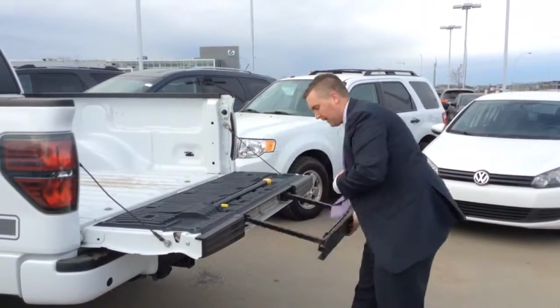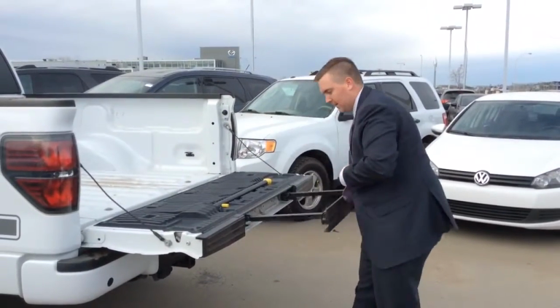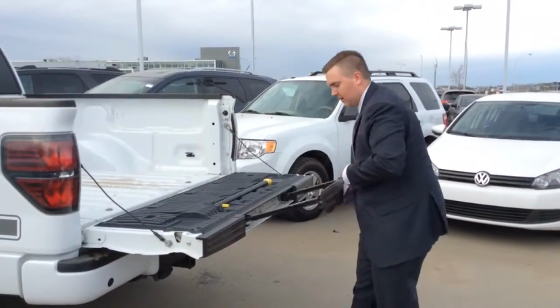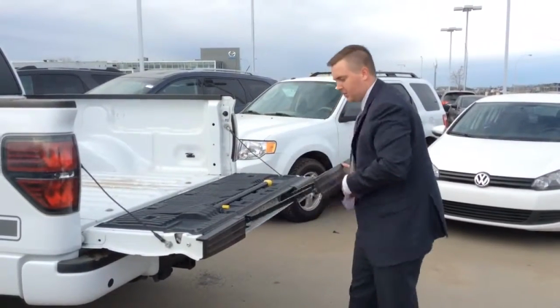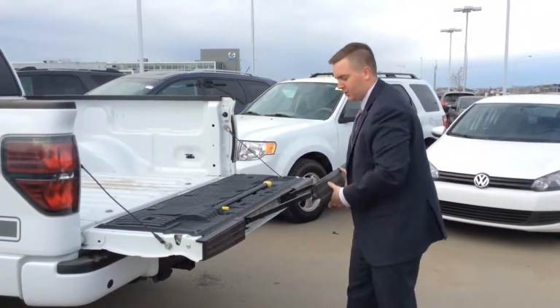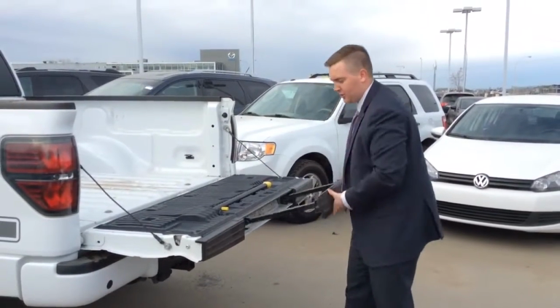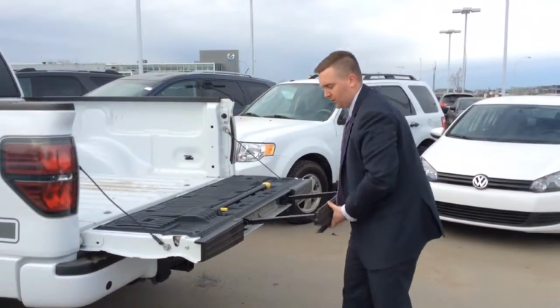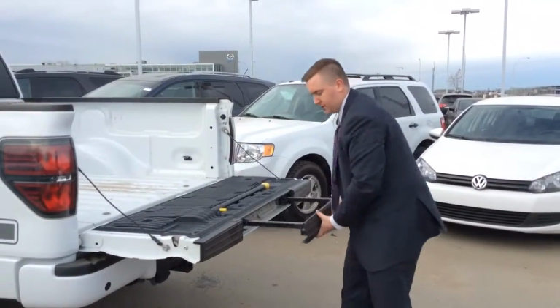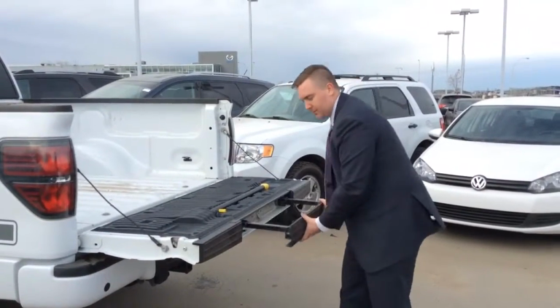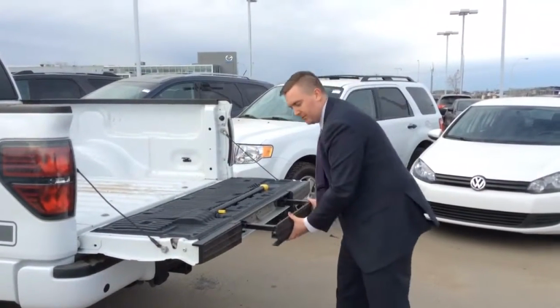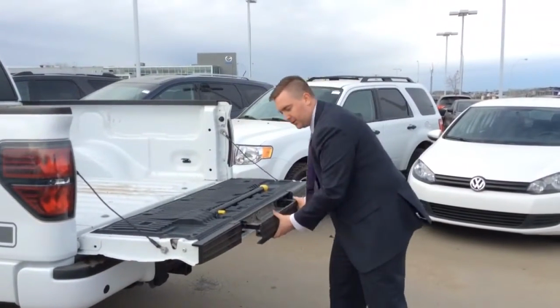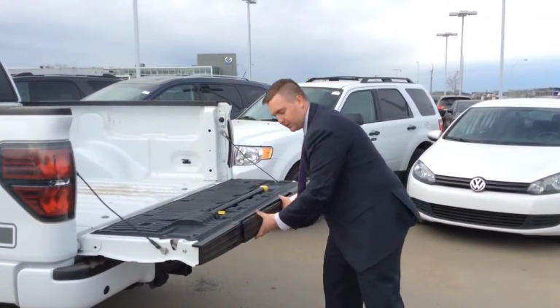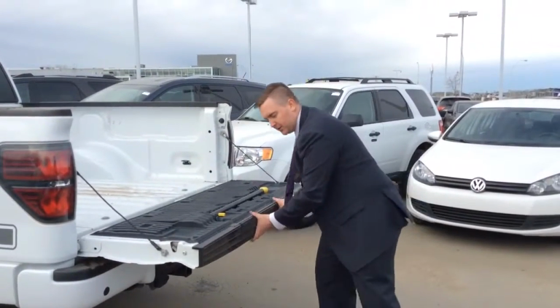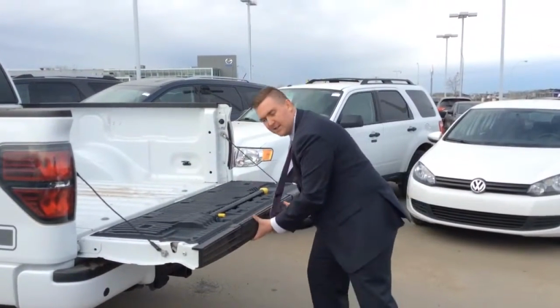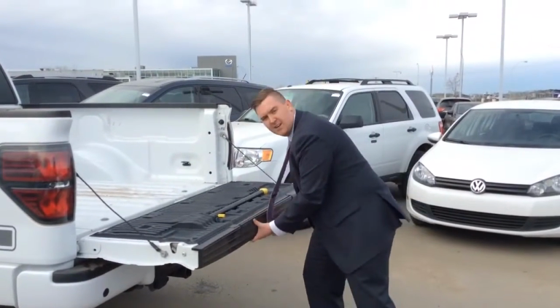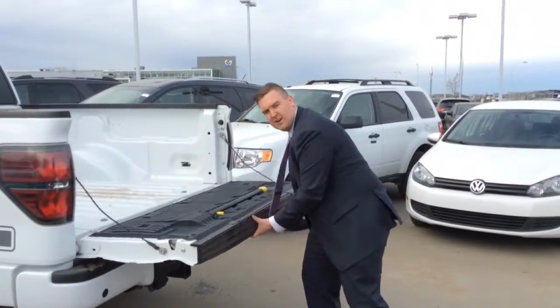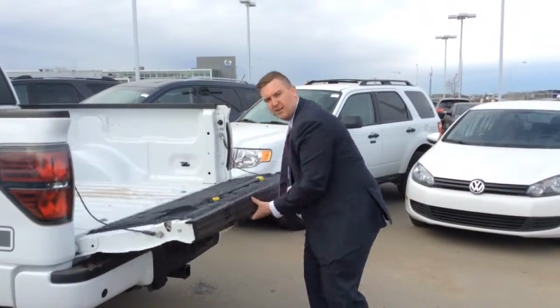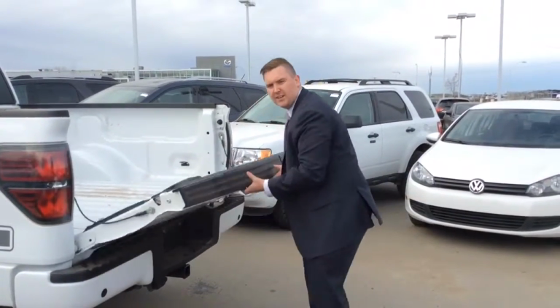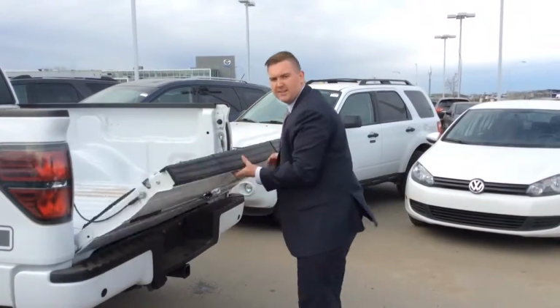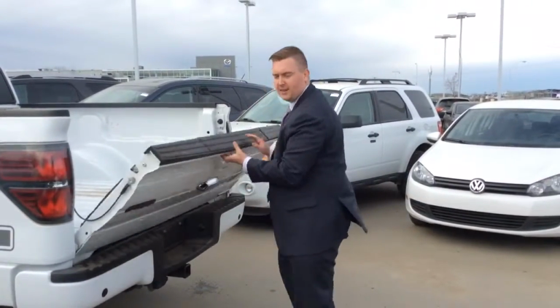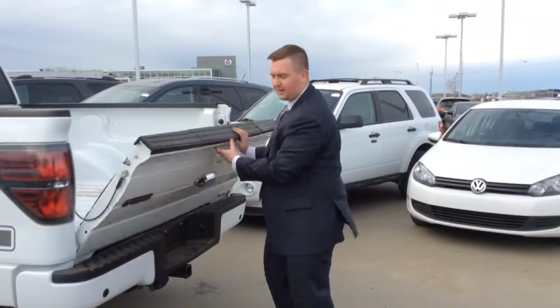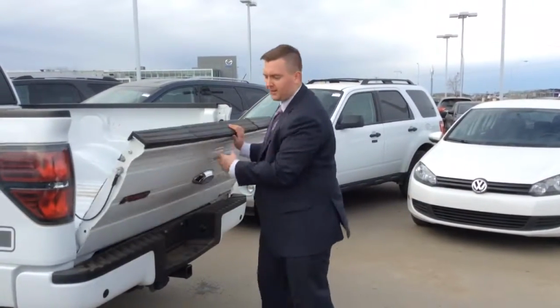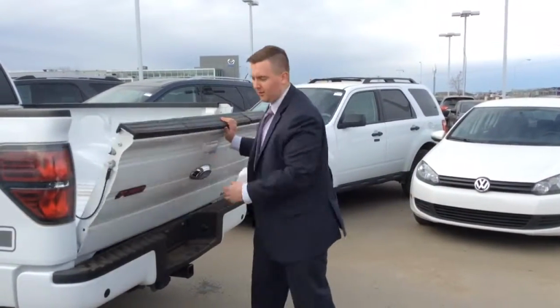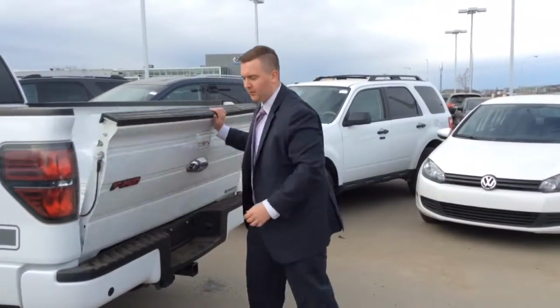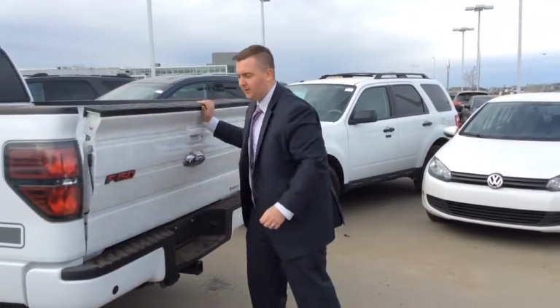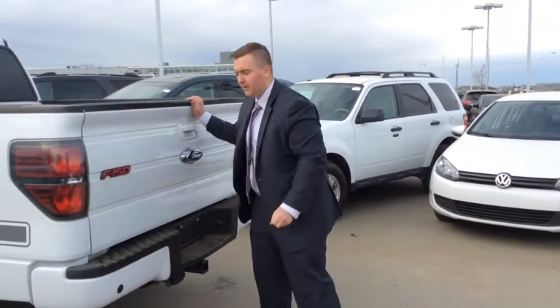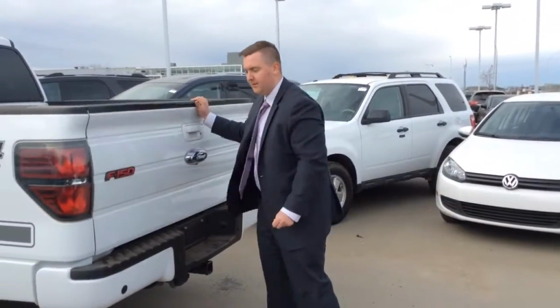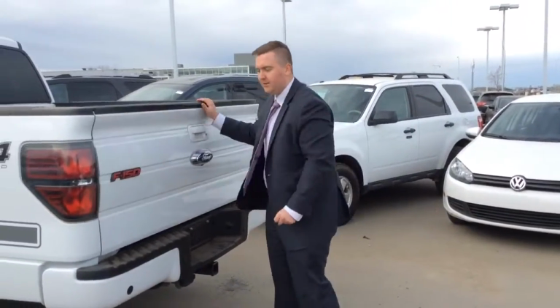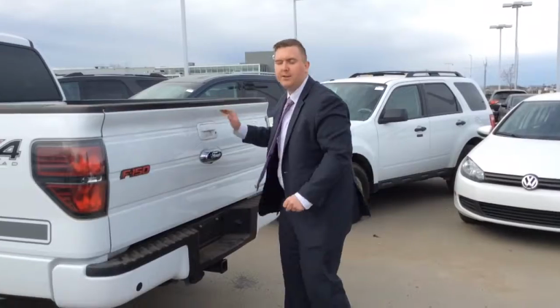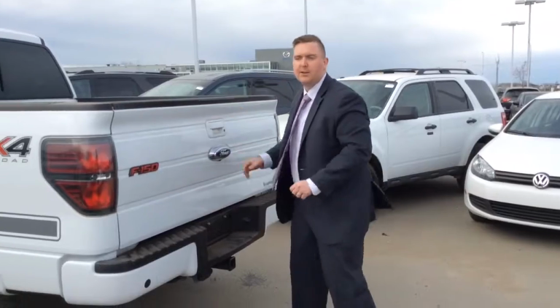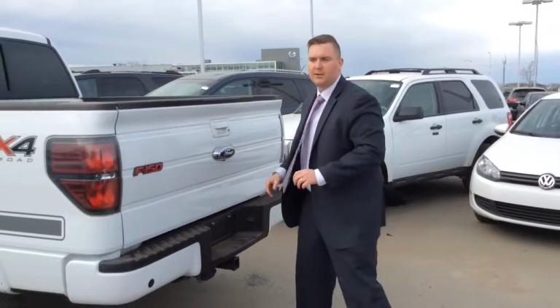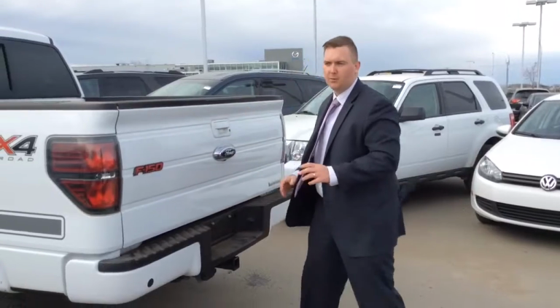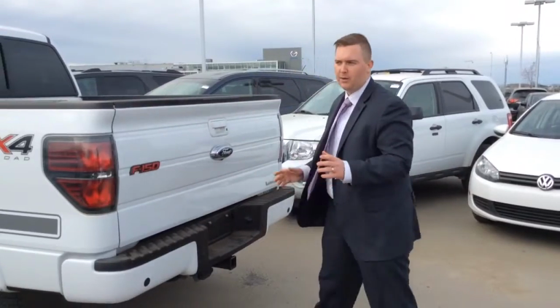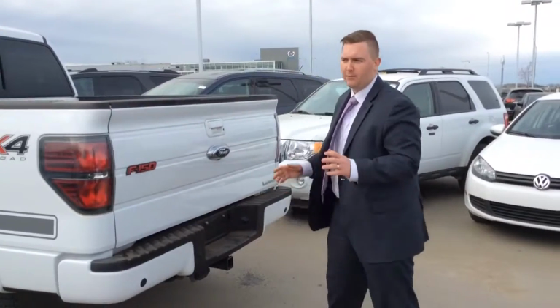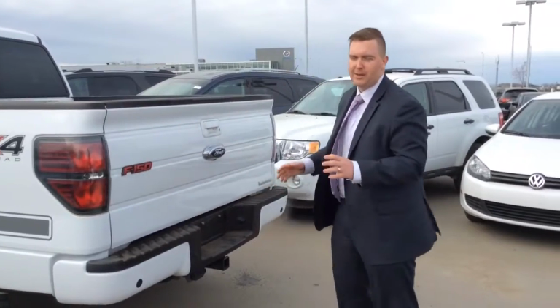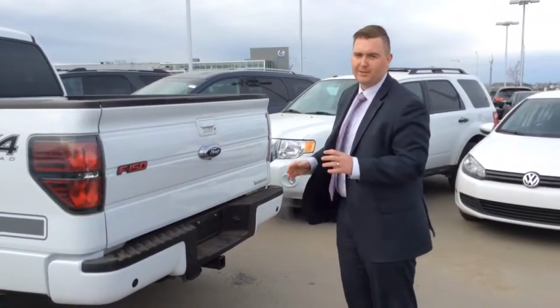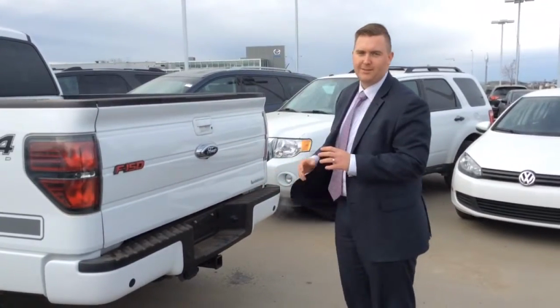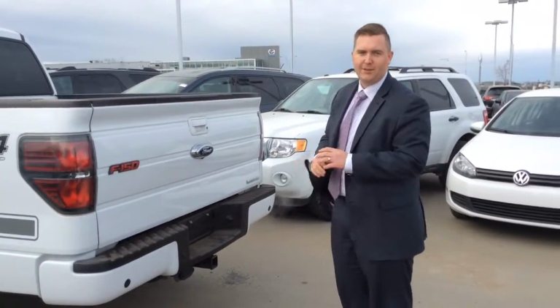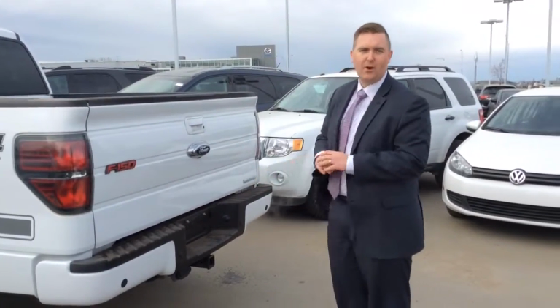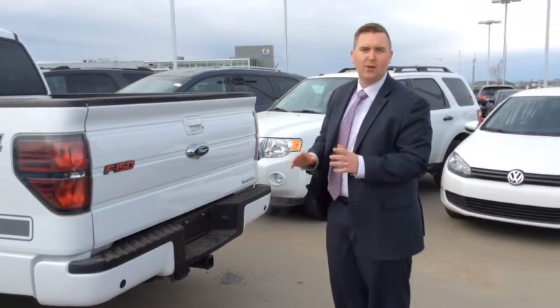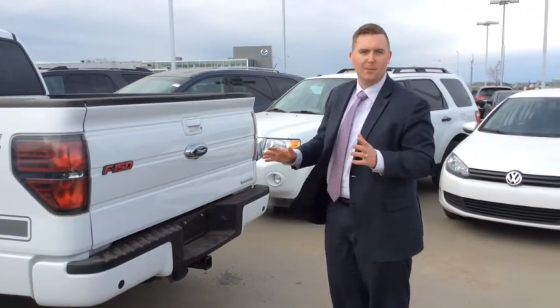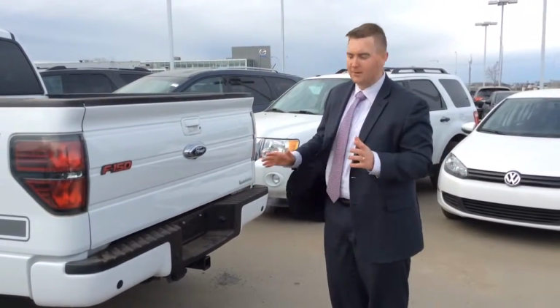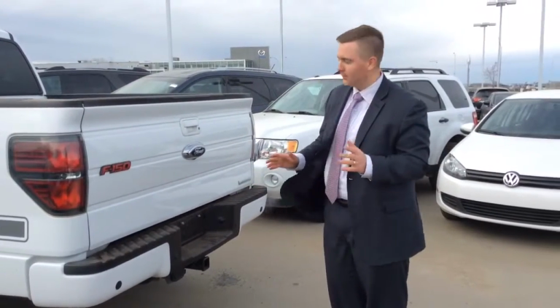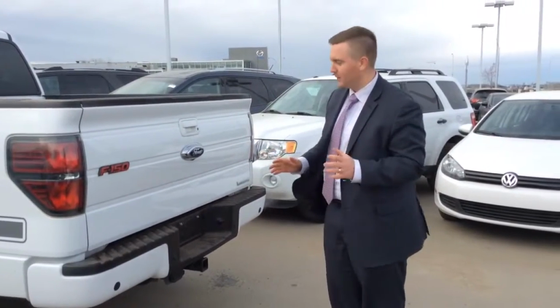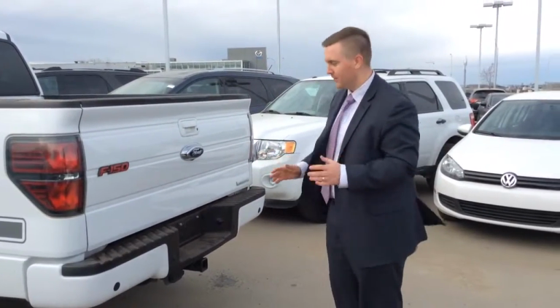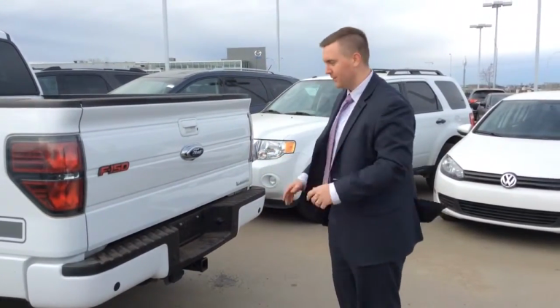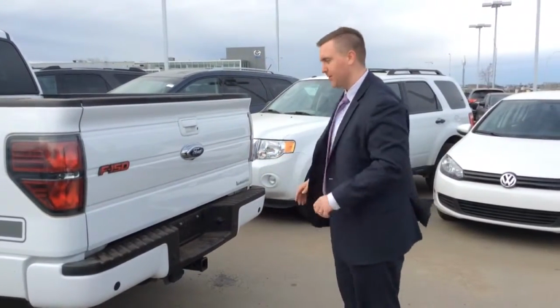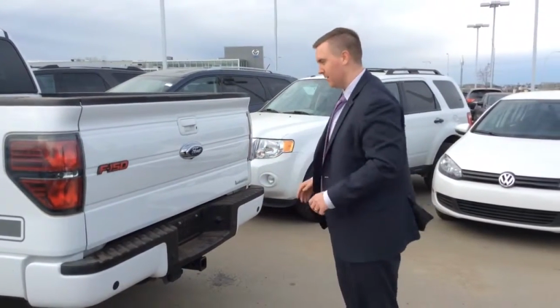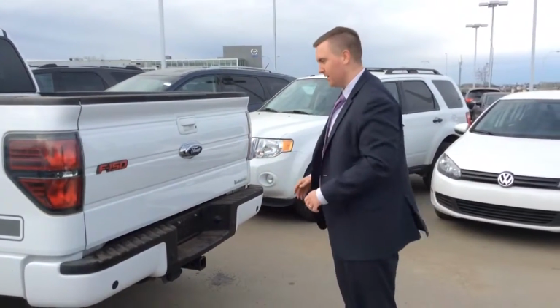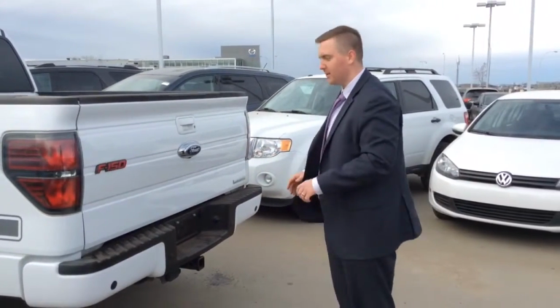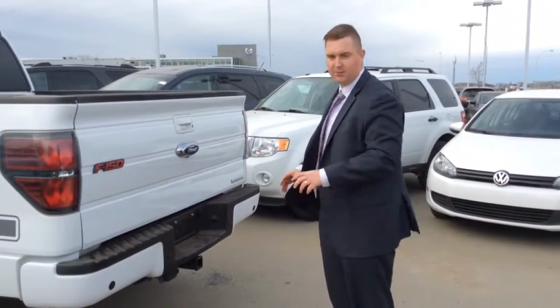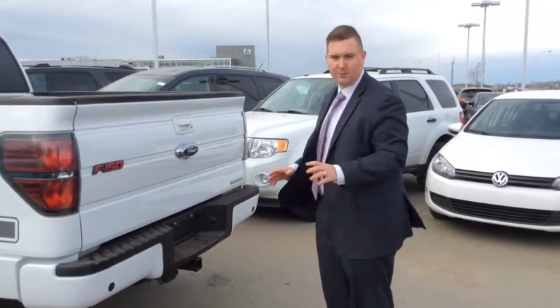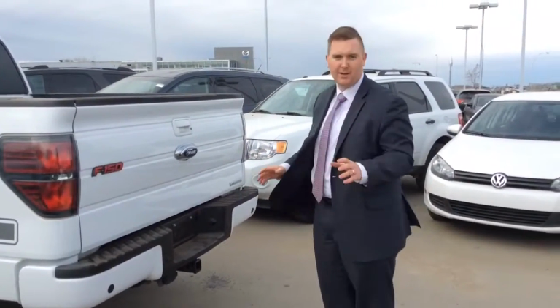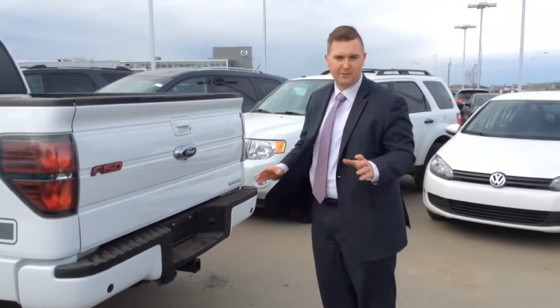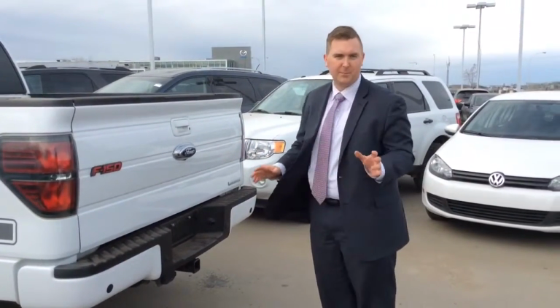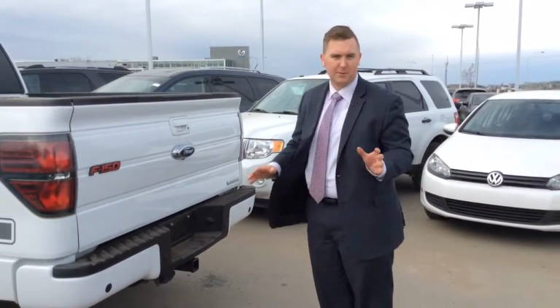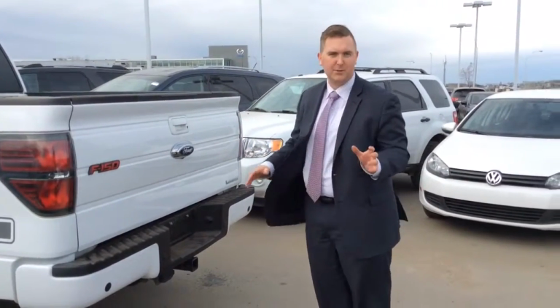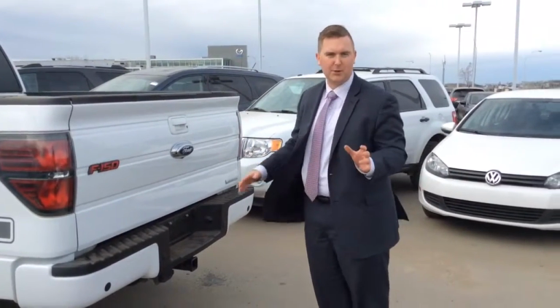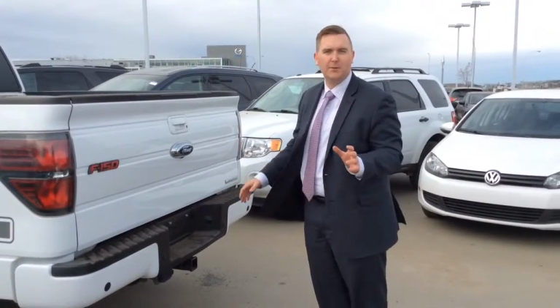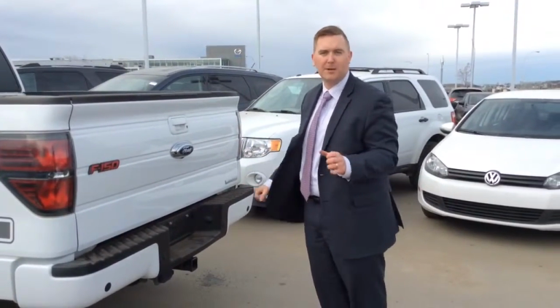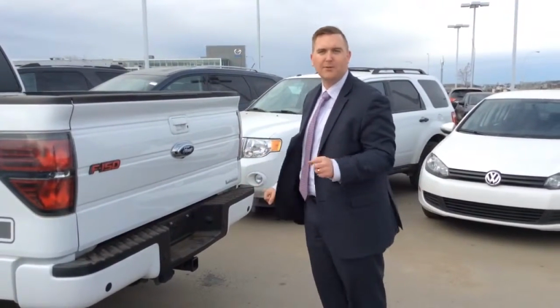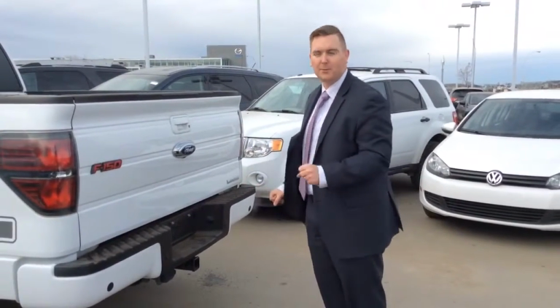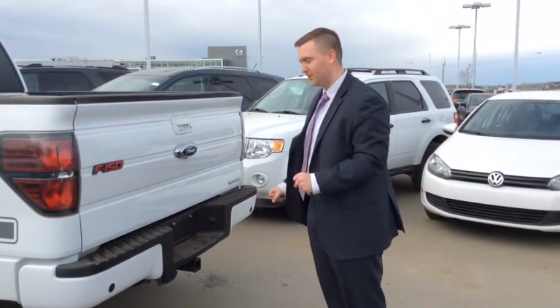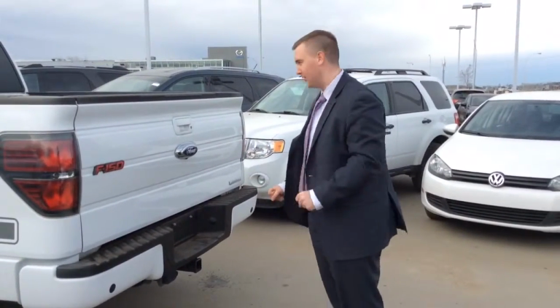I'm just going to show you some of the features on the inside, because I know you said your wife likes all the bells and whistles — and we think this one has pretty much all the bells and whistles.